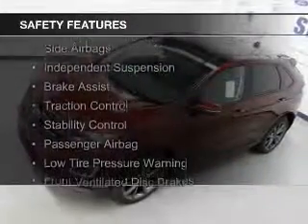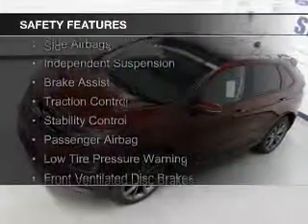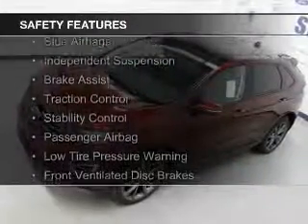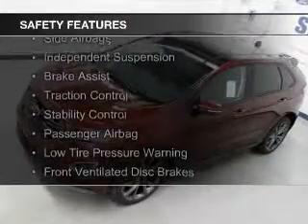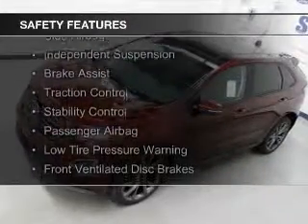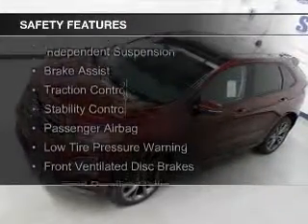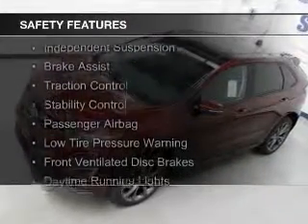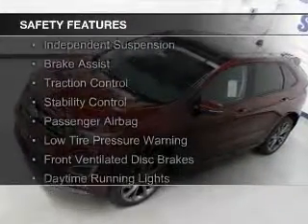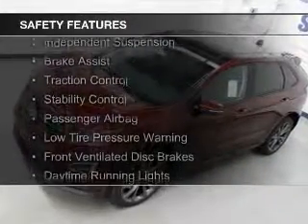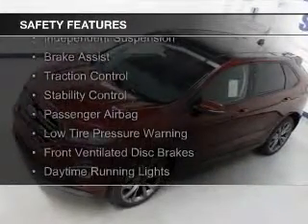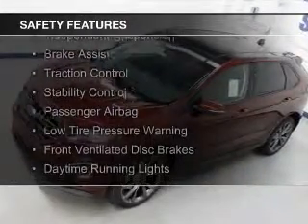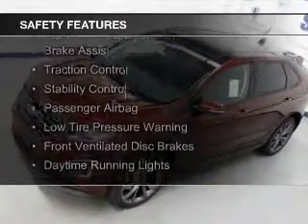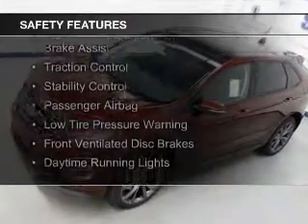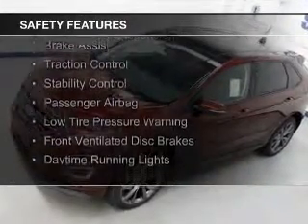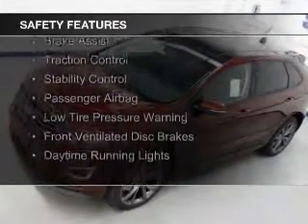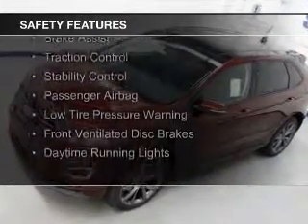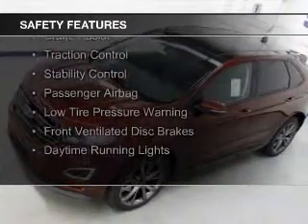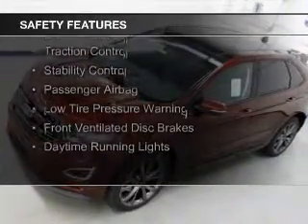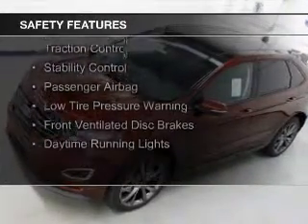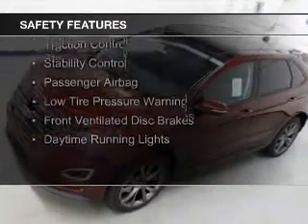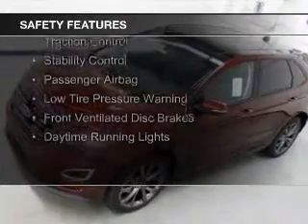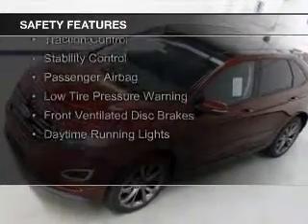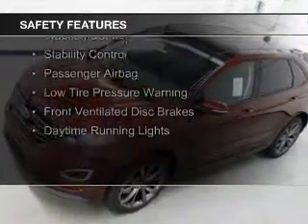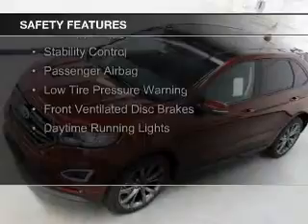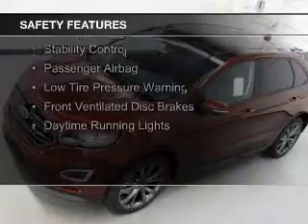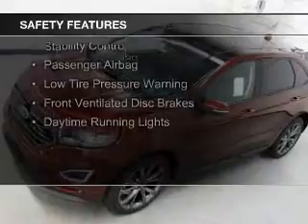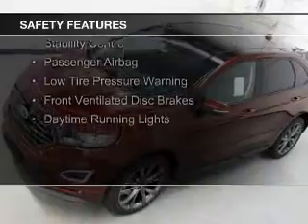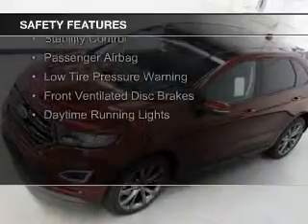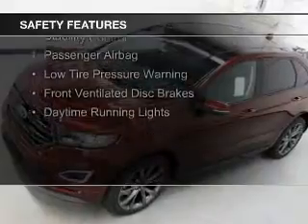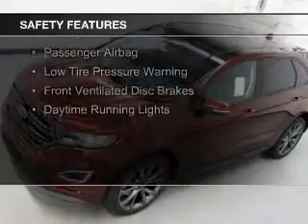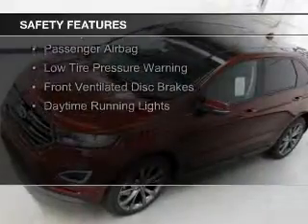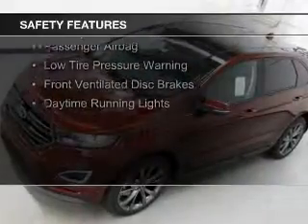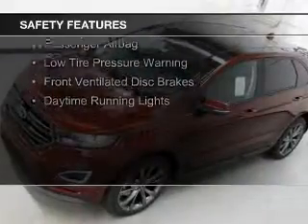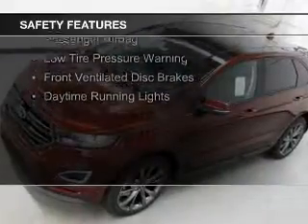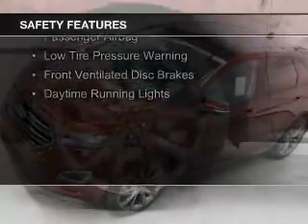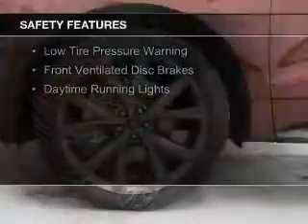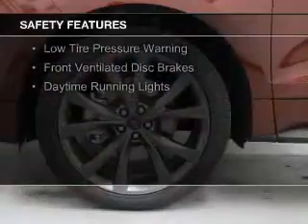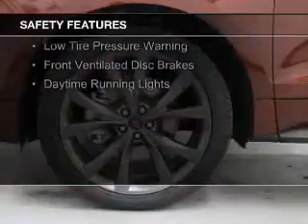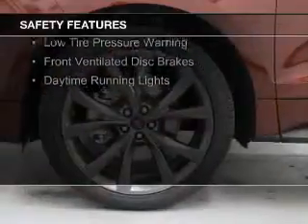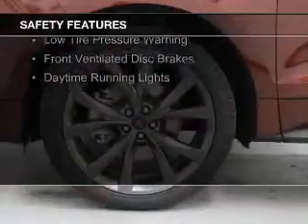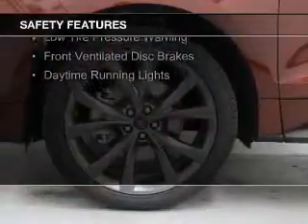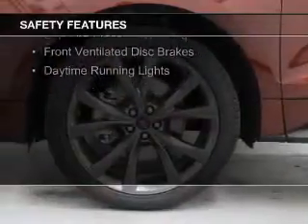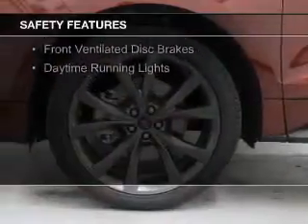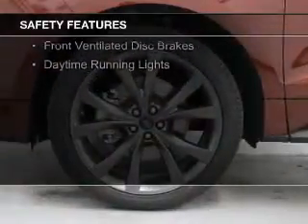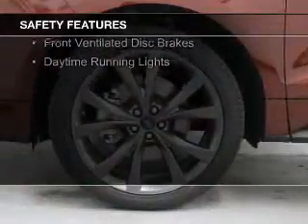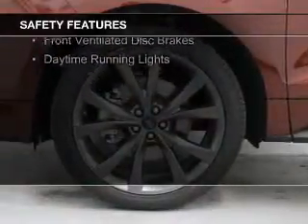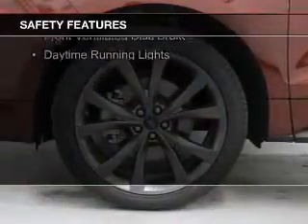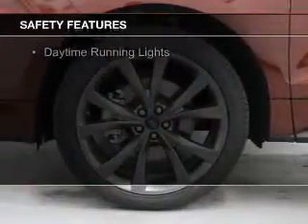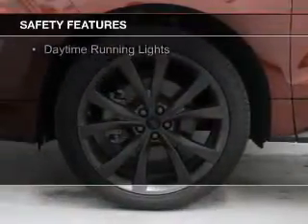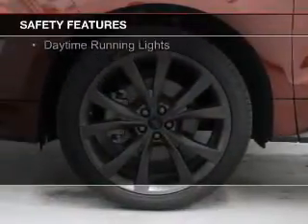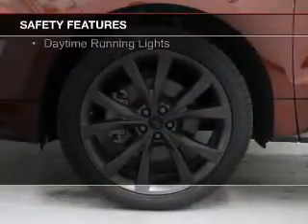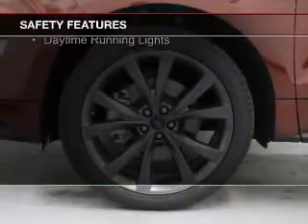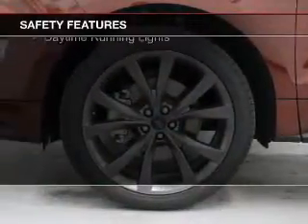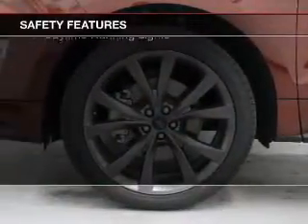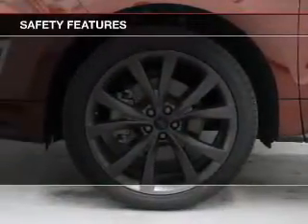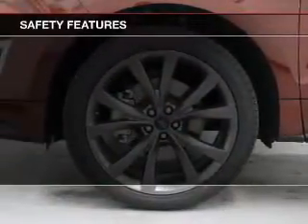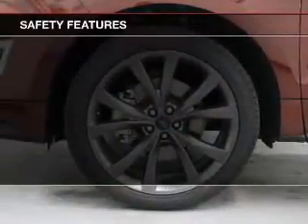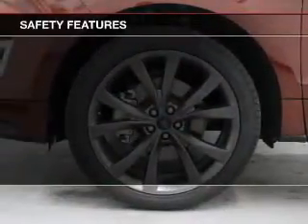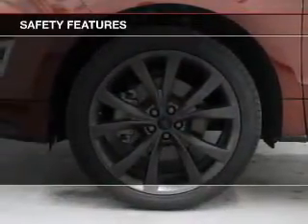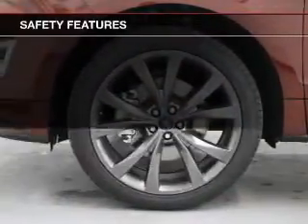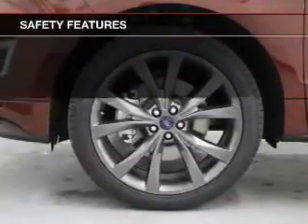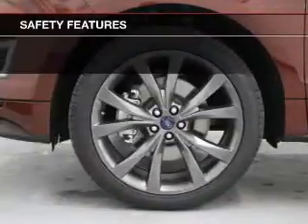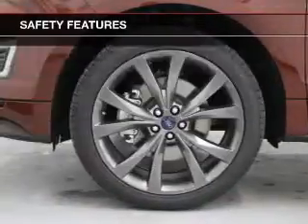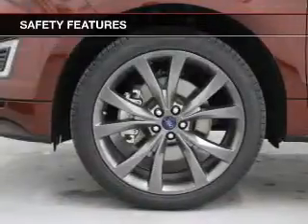Safety features include curtain head airbags, side airbags, independent suspension, brake assist, traction control, and stability control.